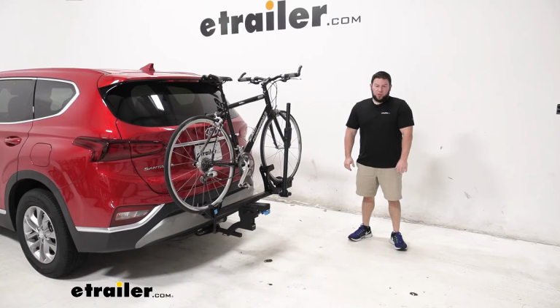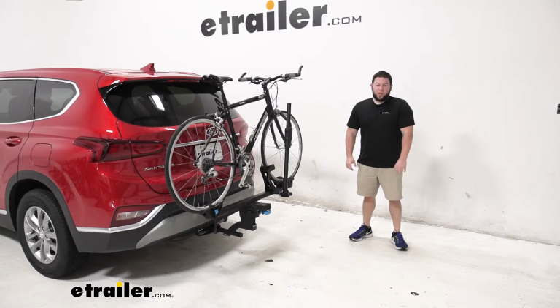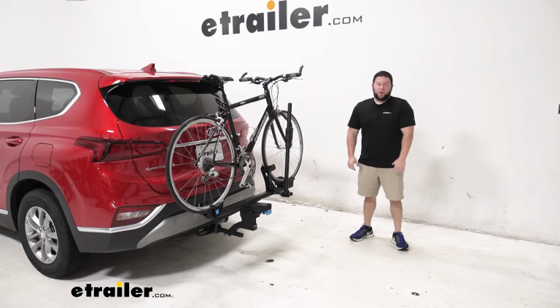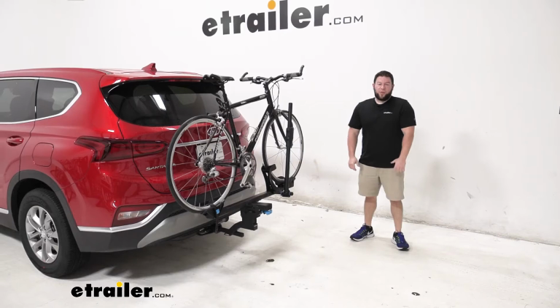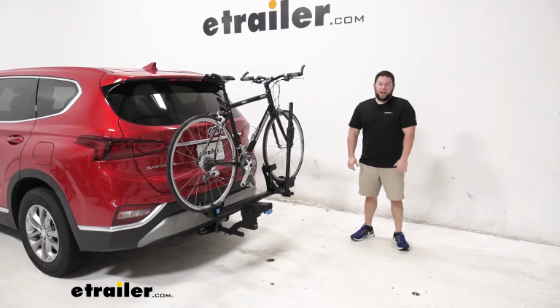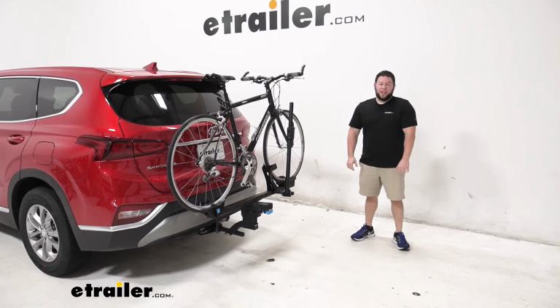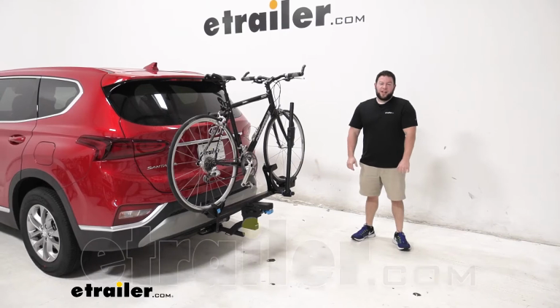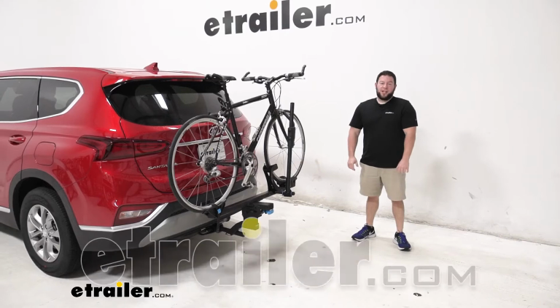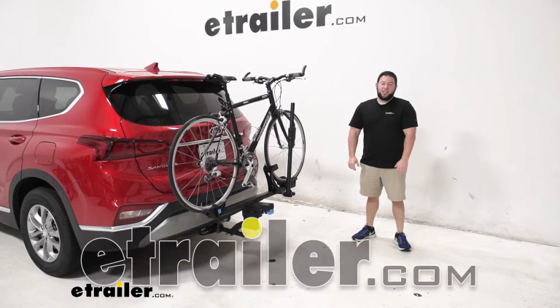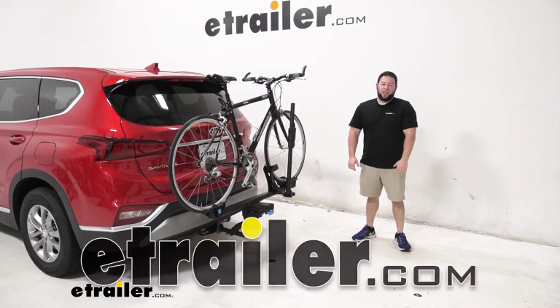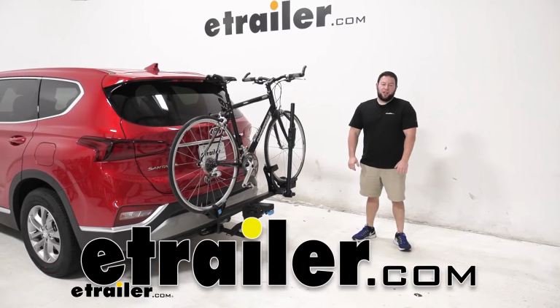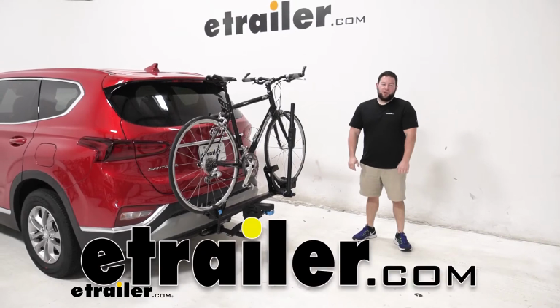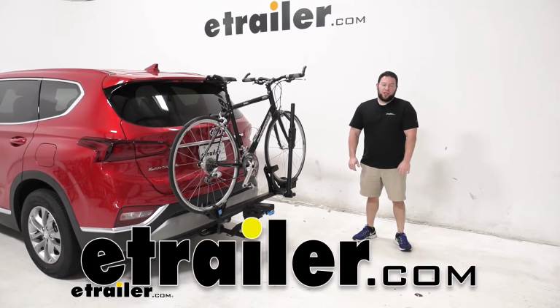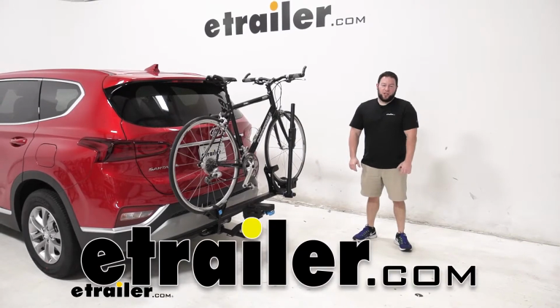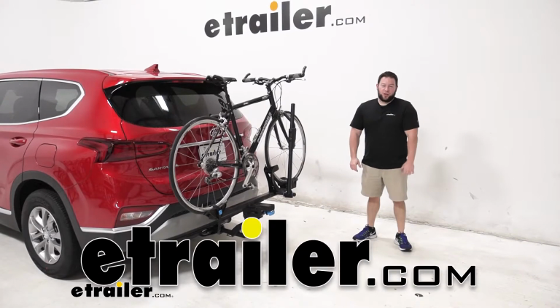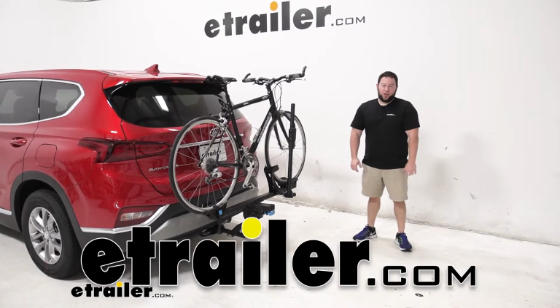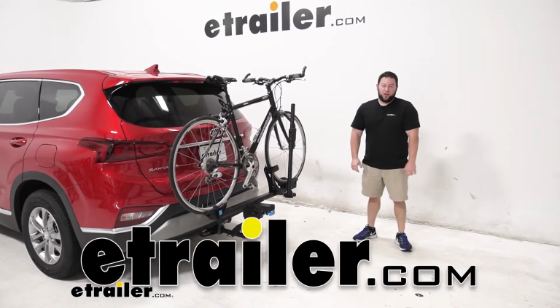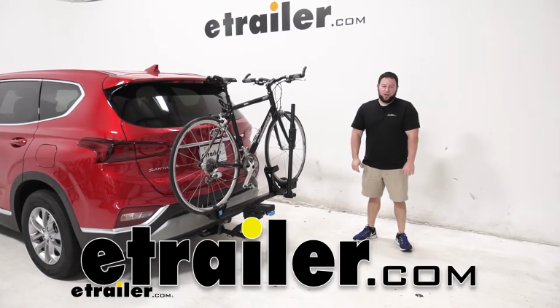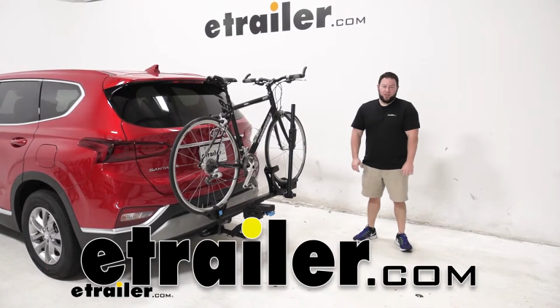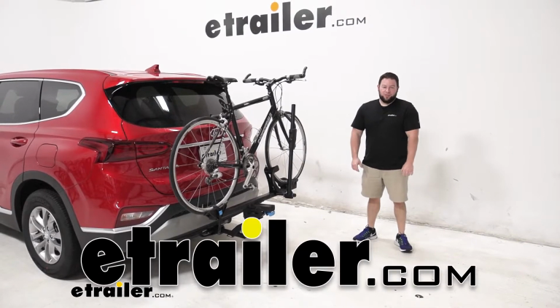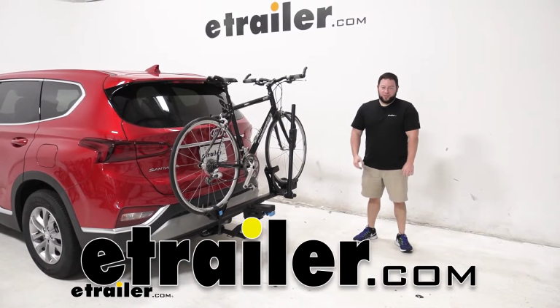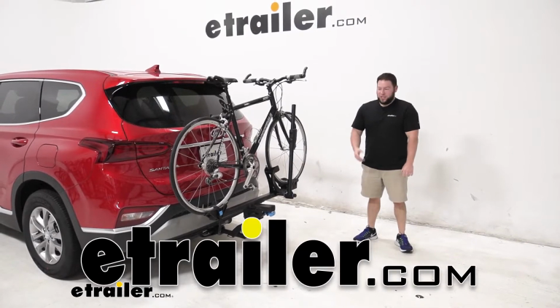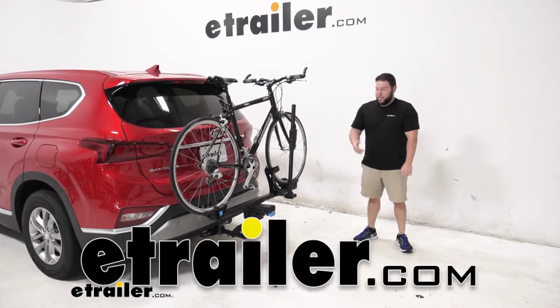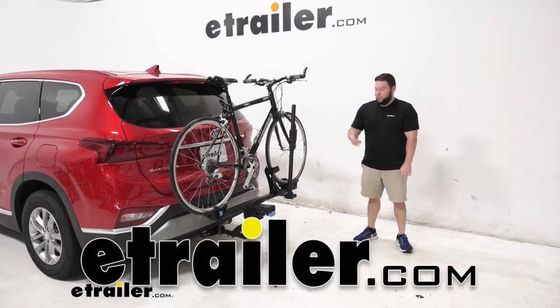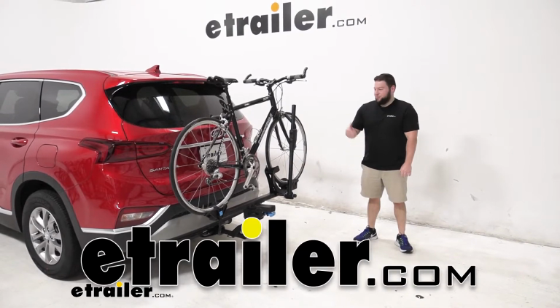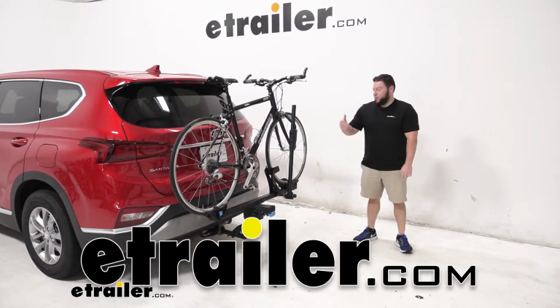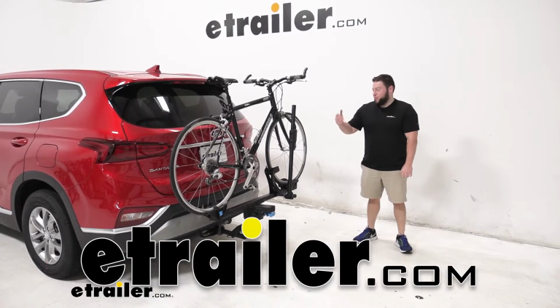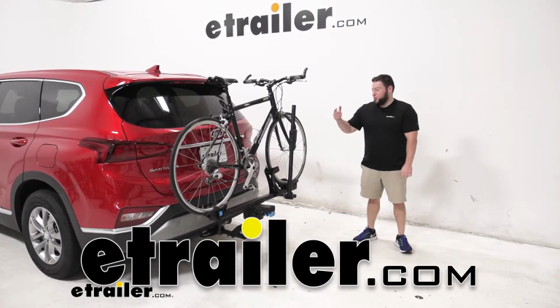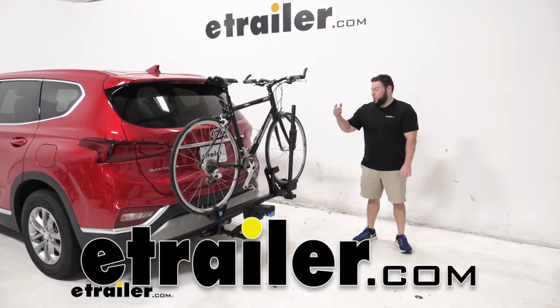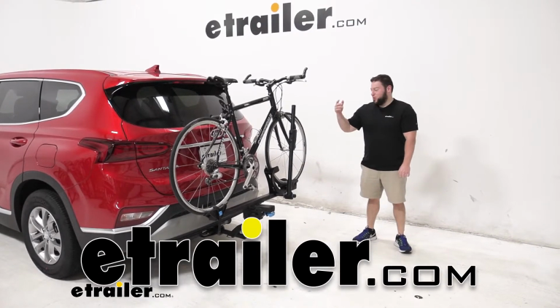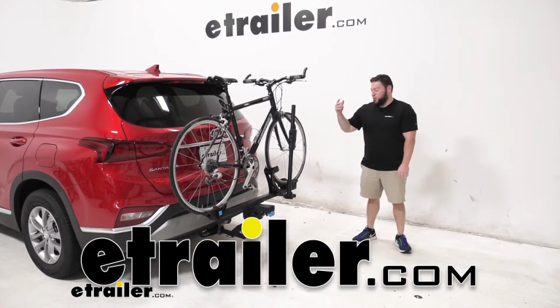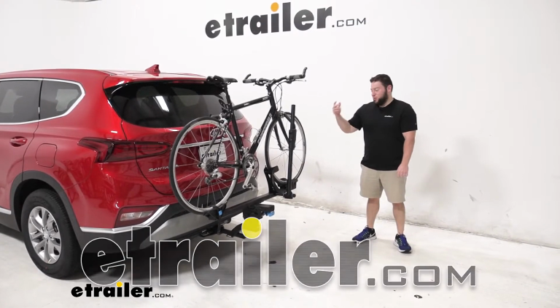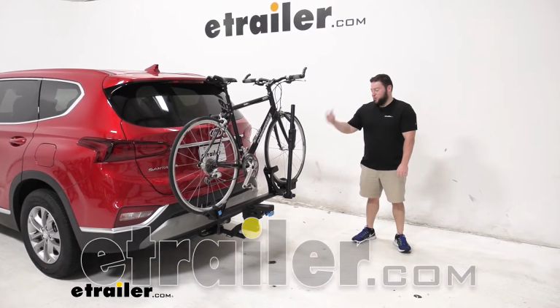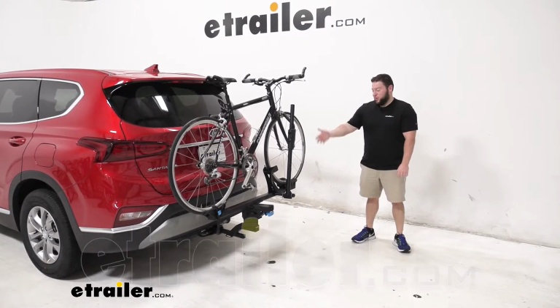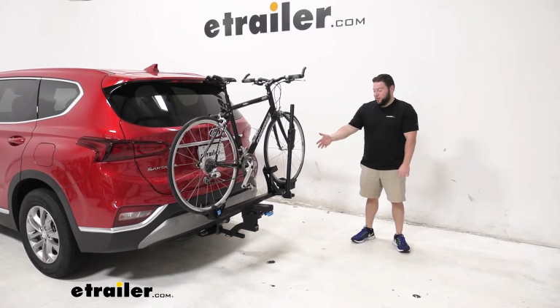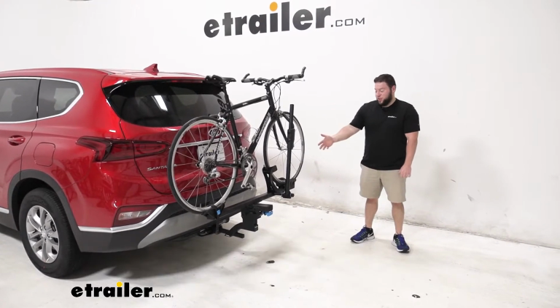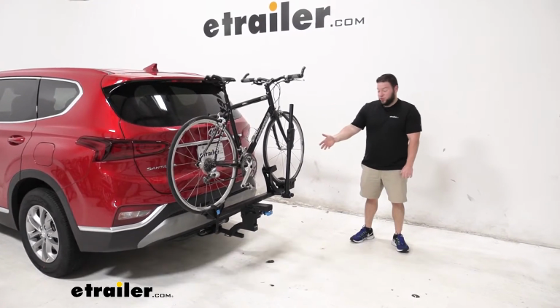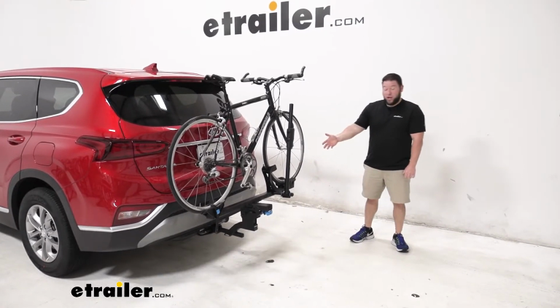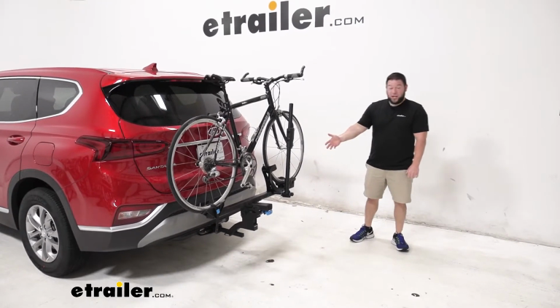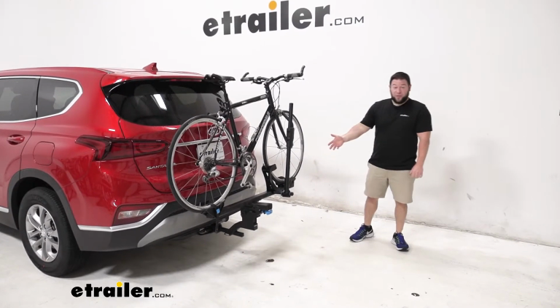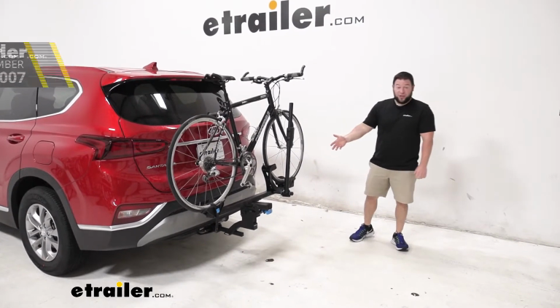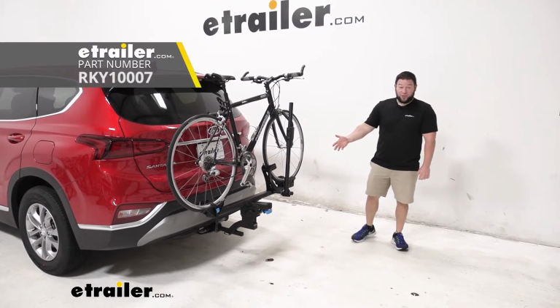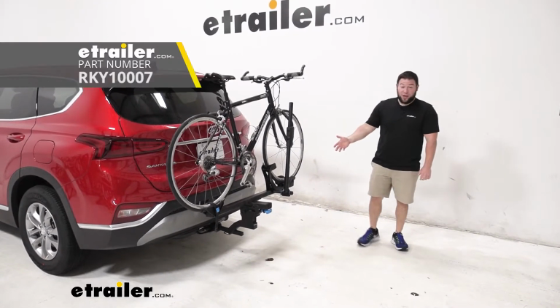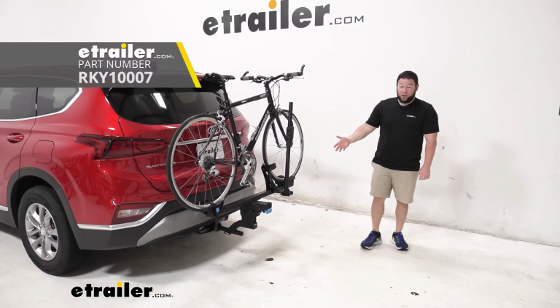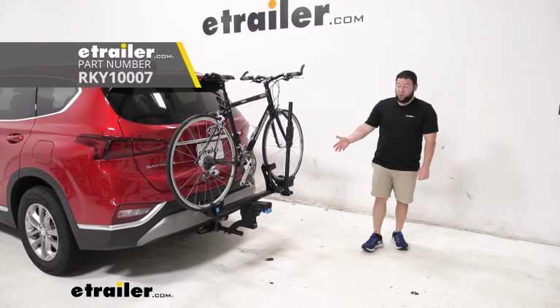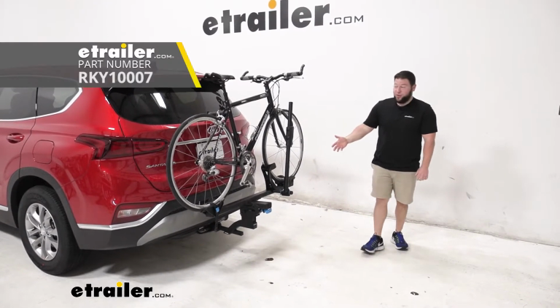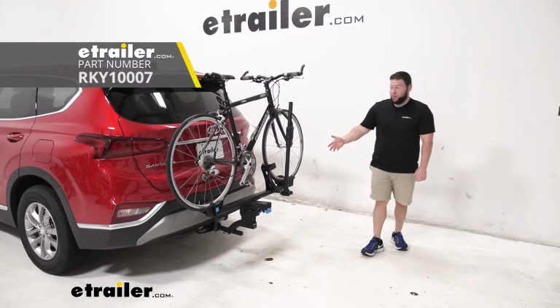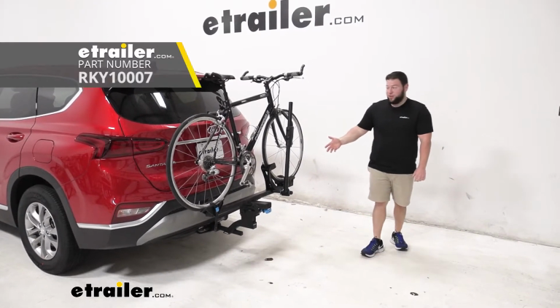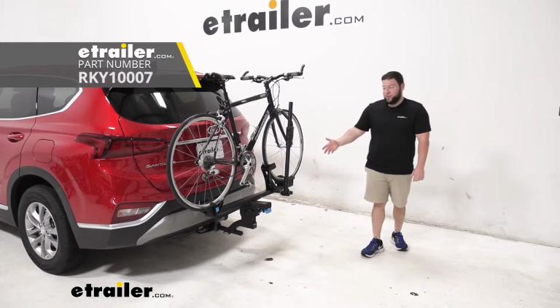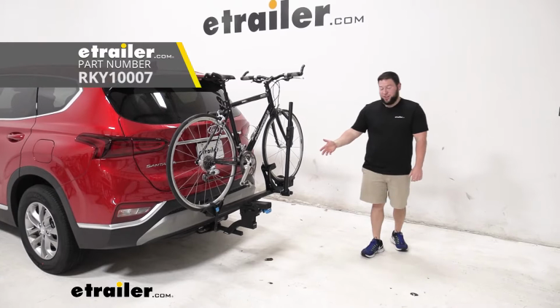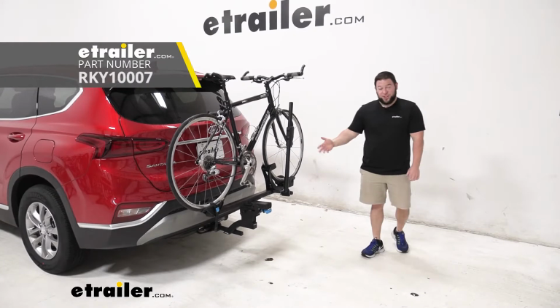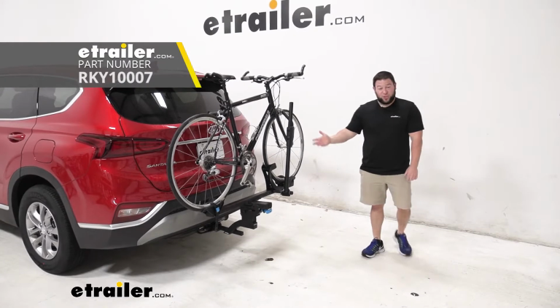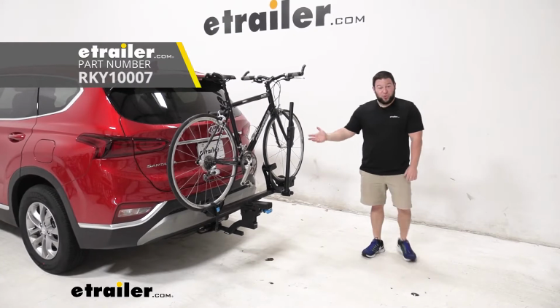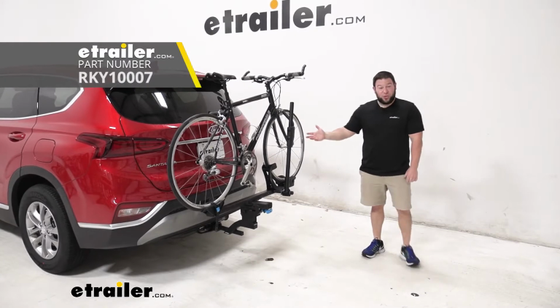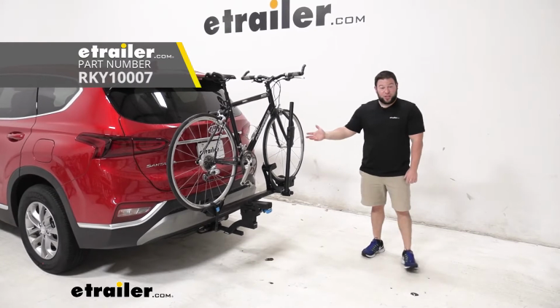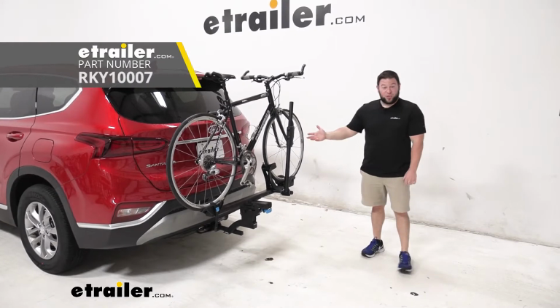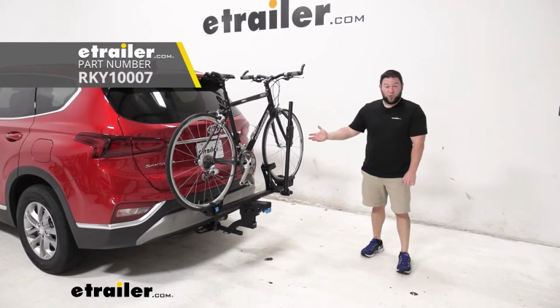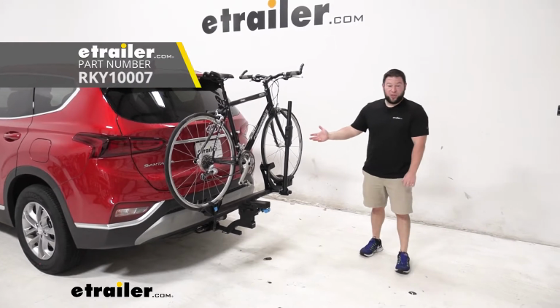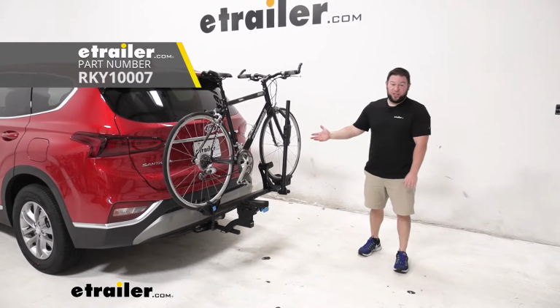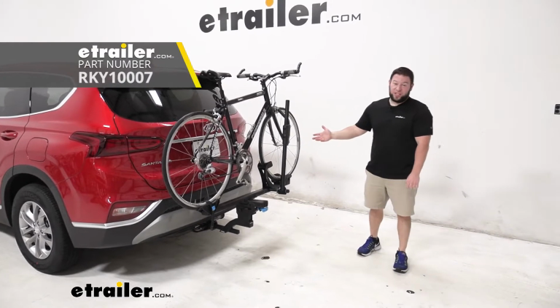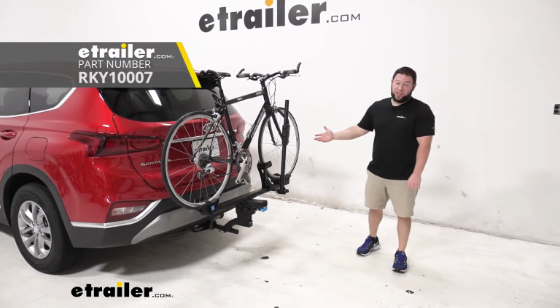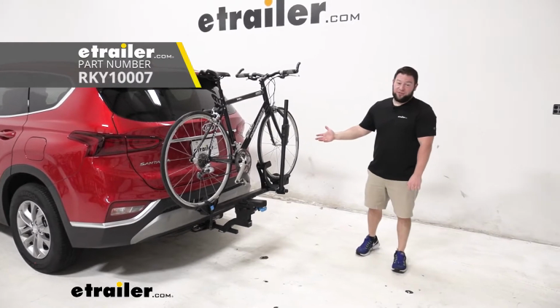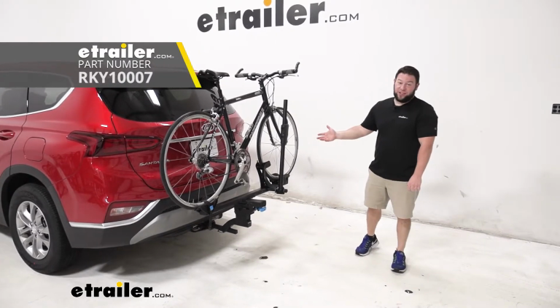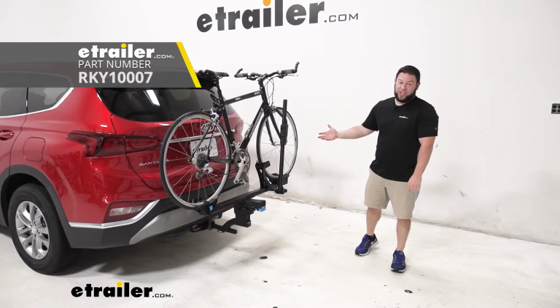What's up everybody? AJ here with etrailer. Today we're going to be showing you this Rocky Mountain MonoRail on this 2020 Santa Fe.